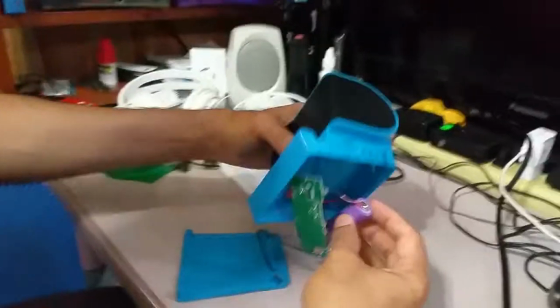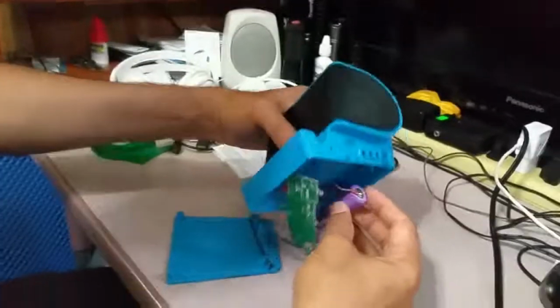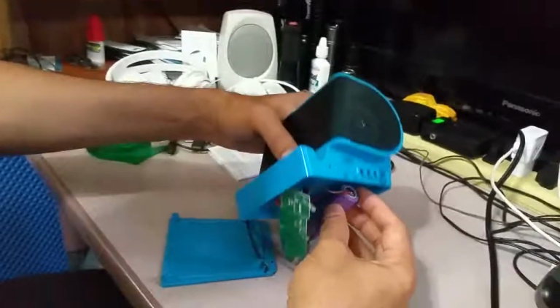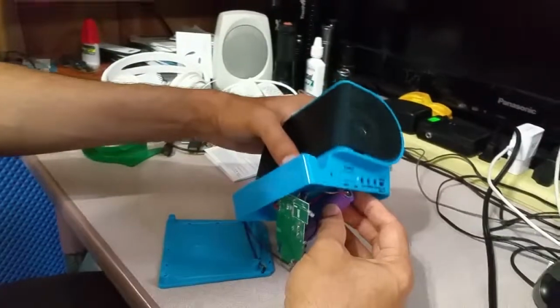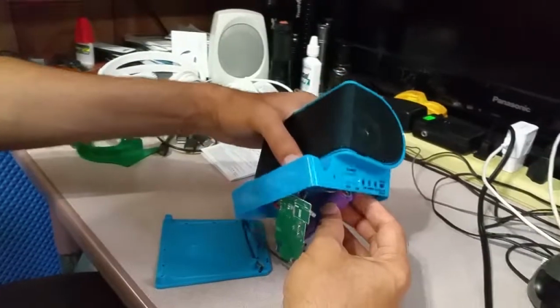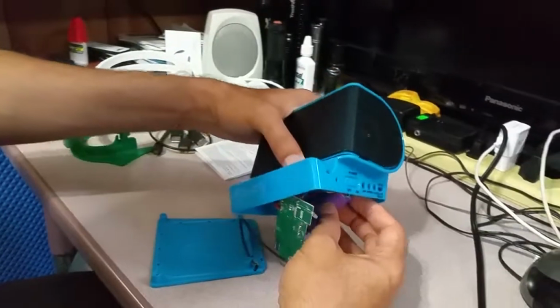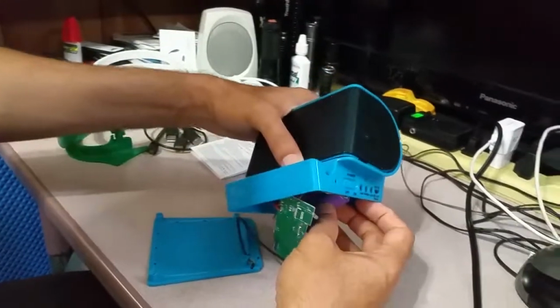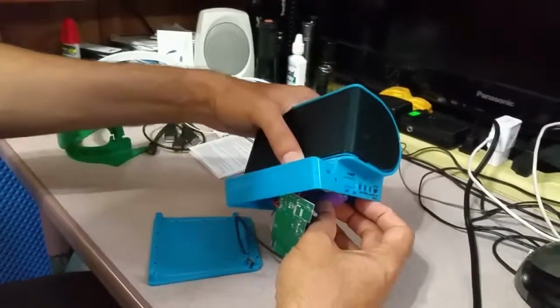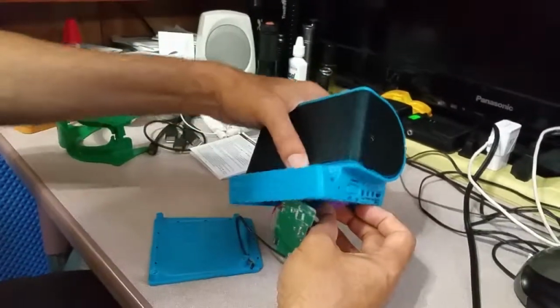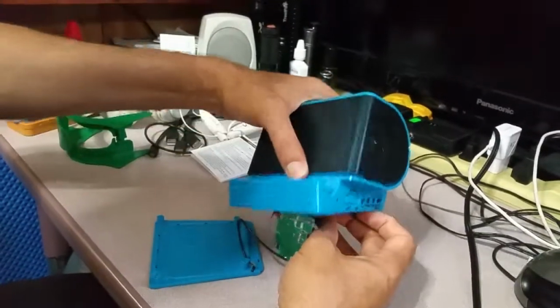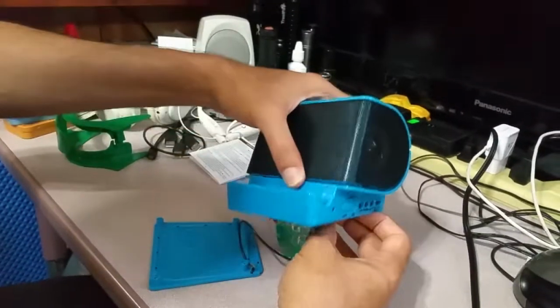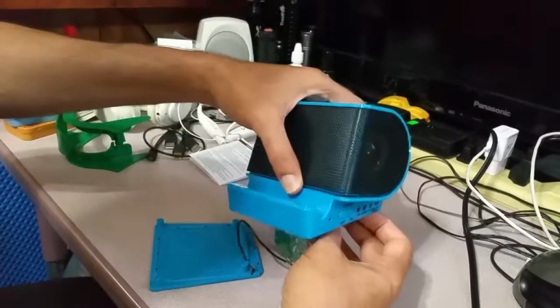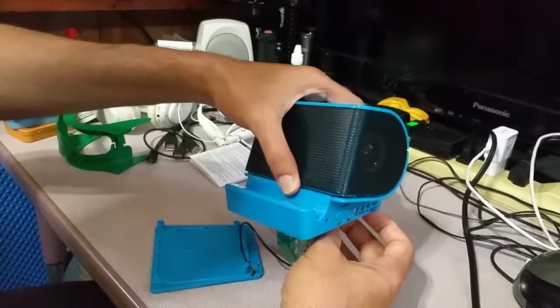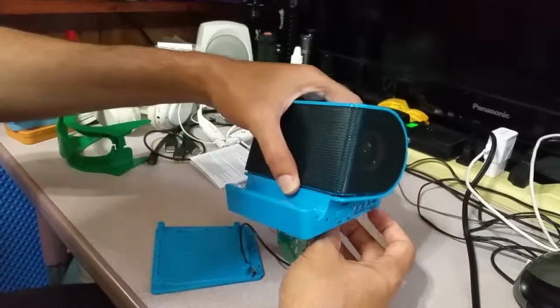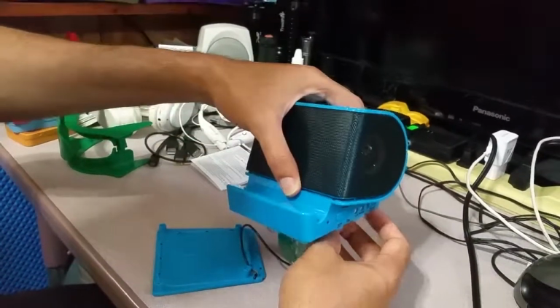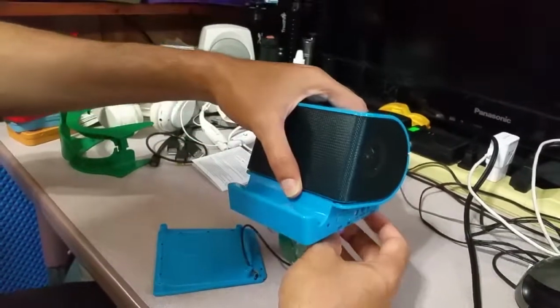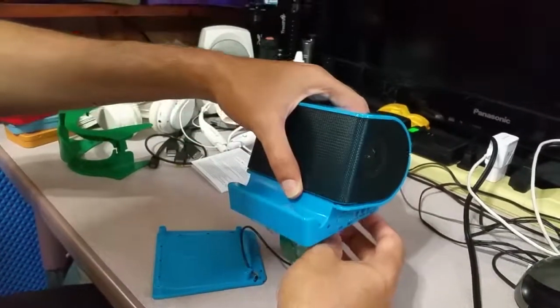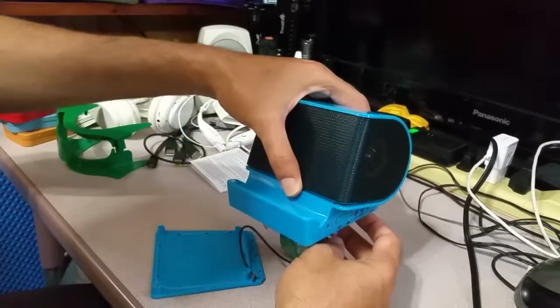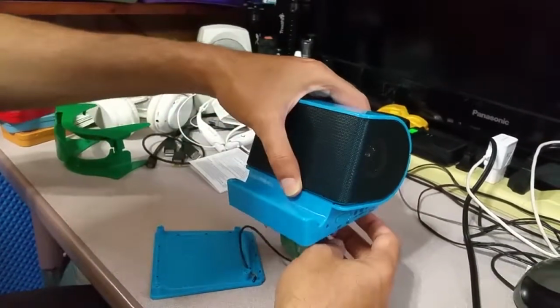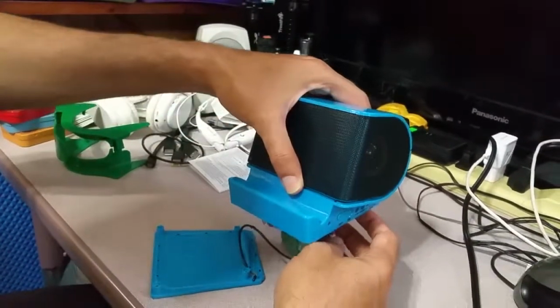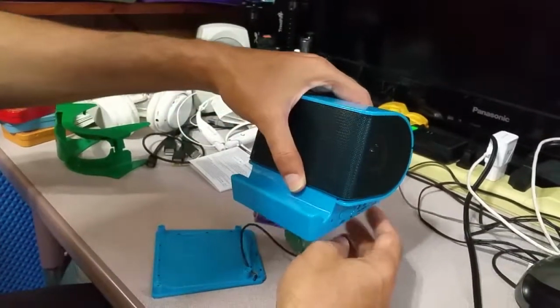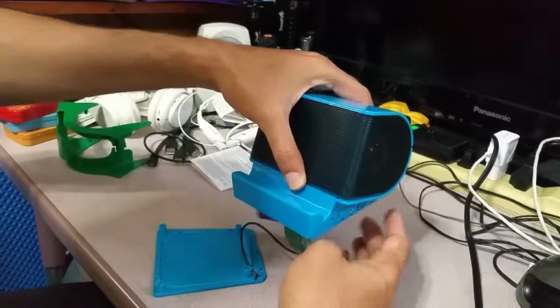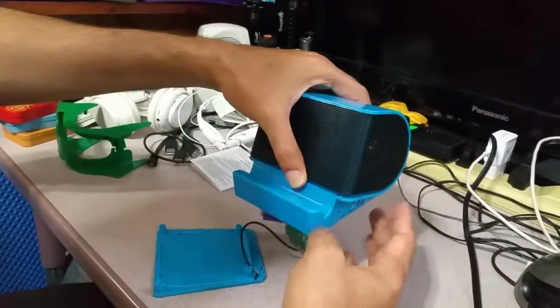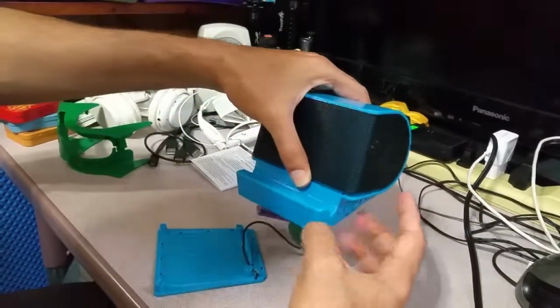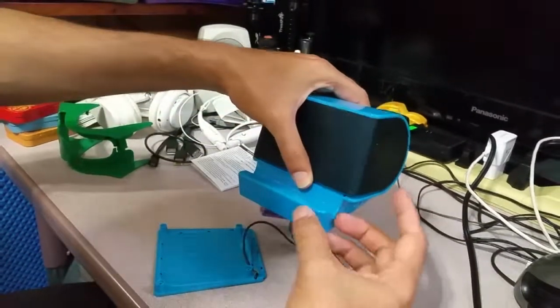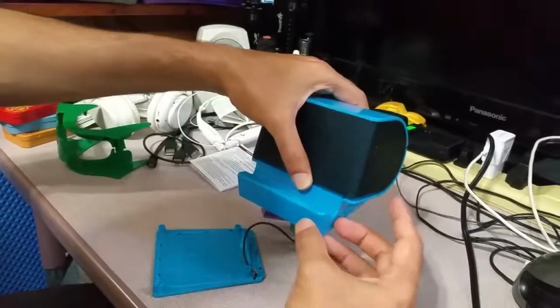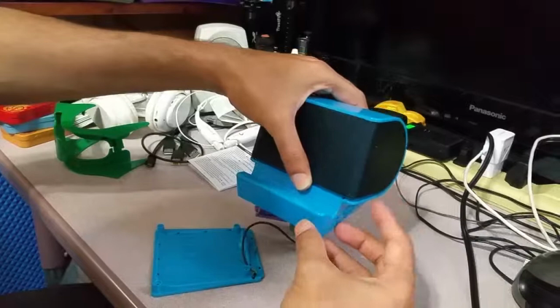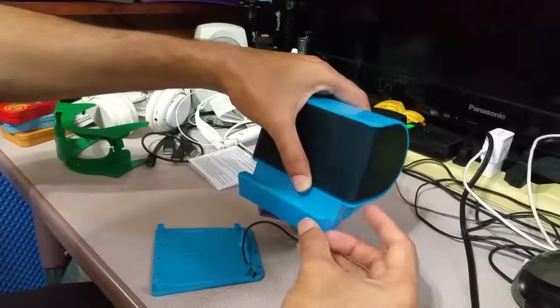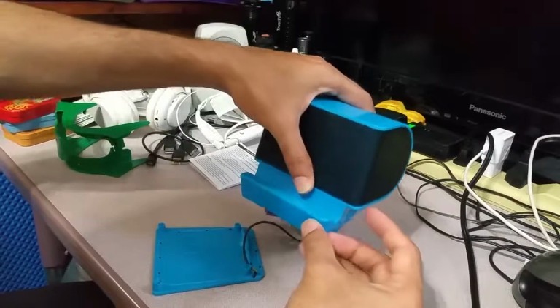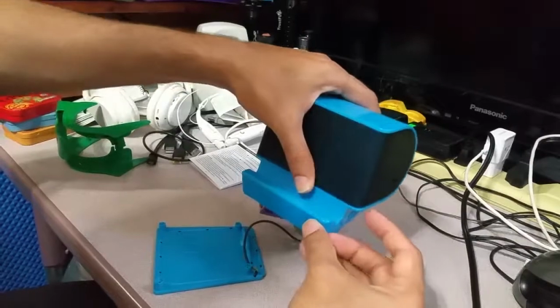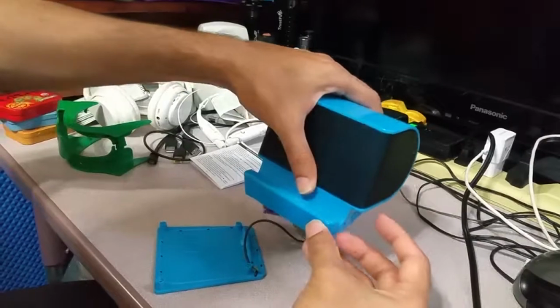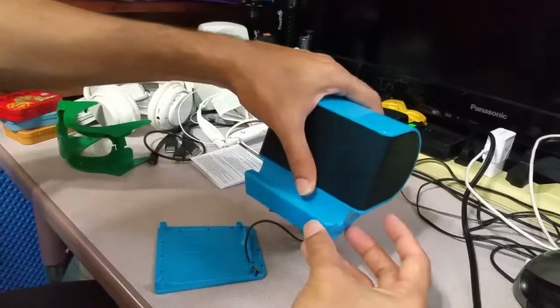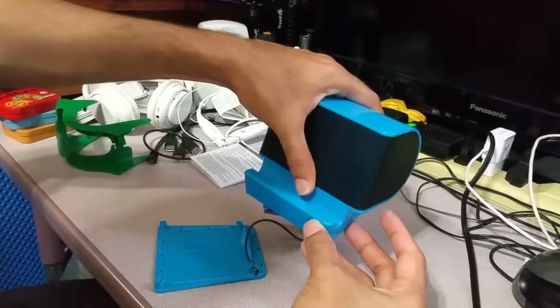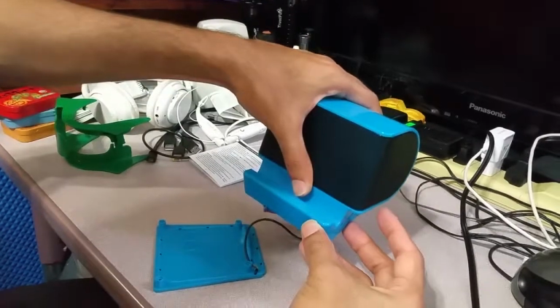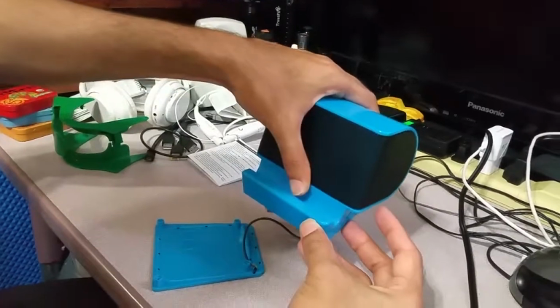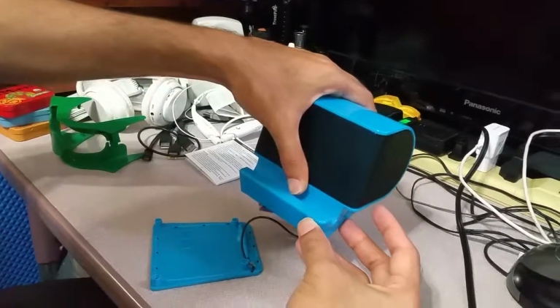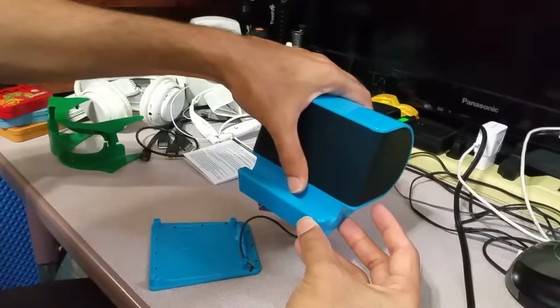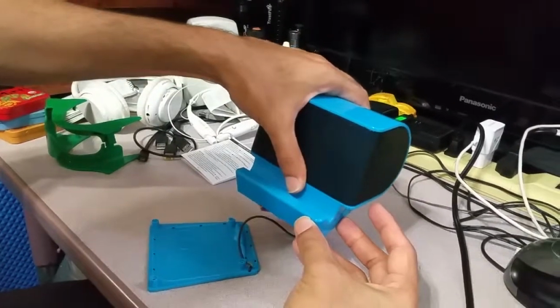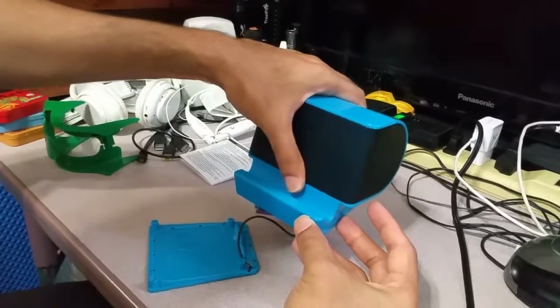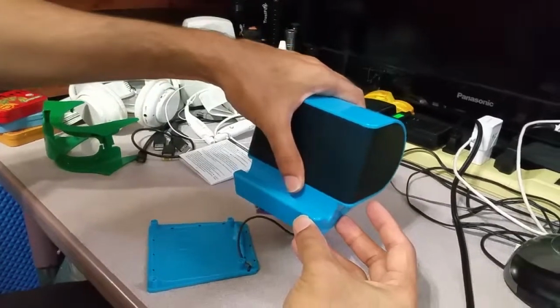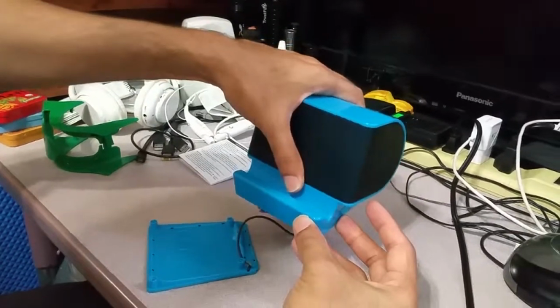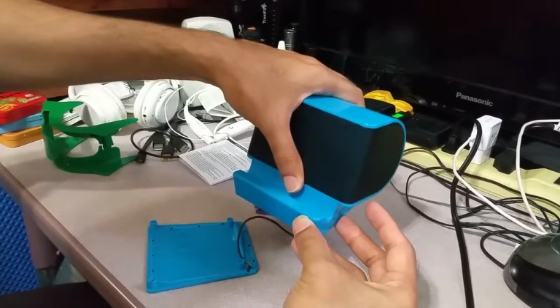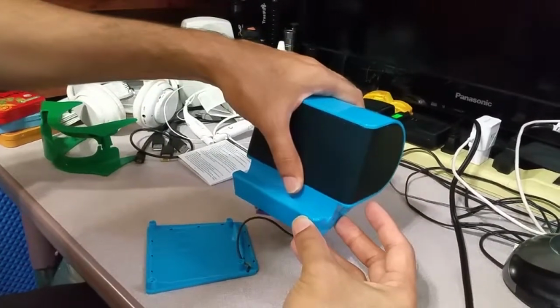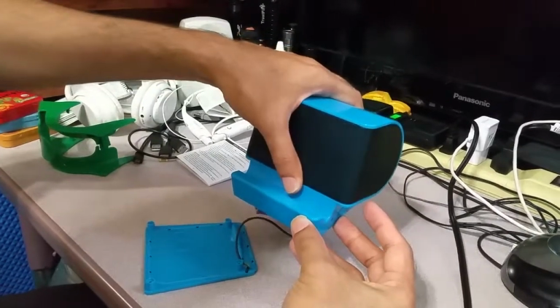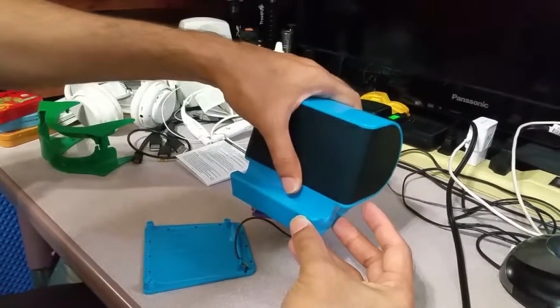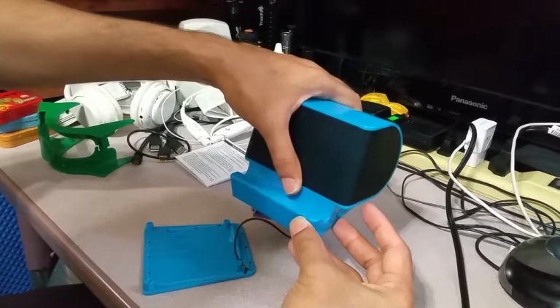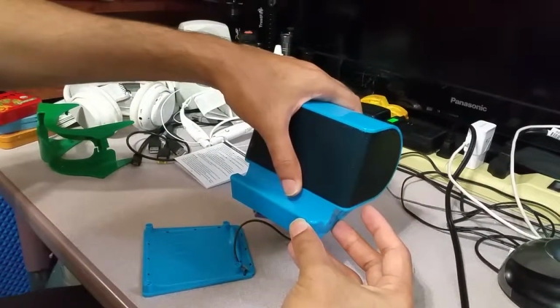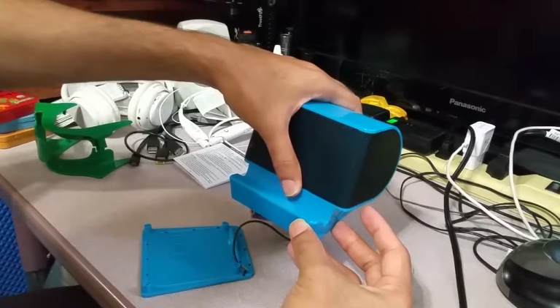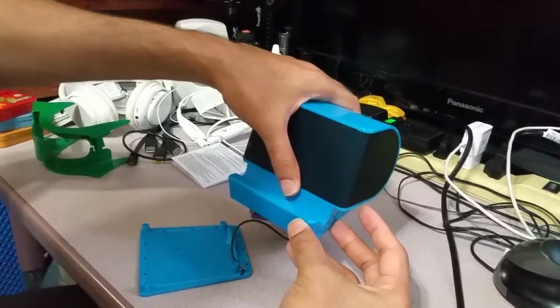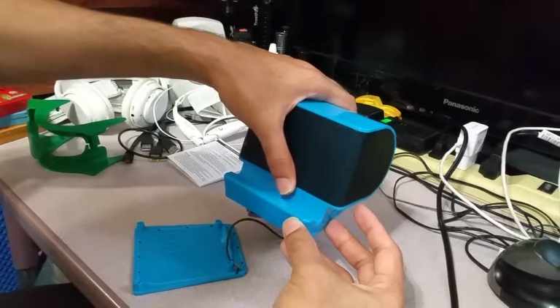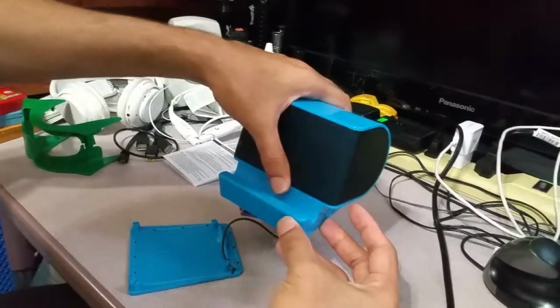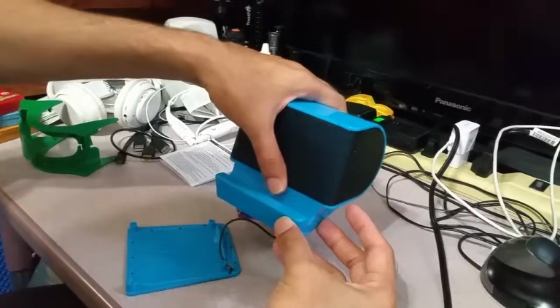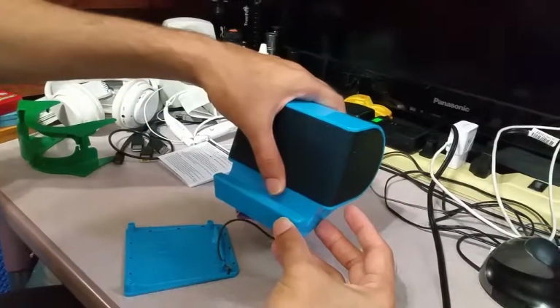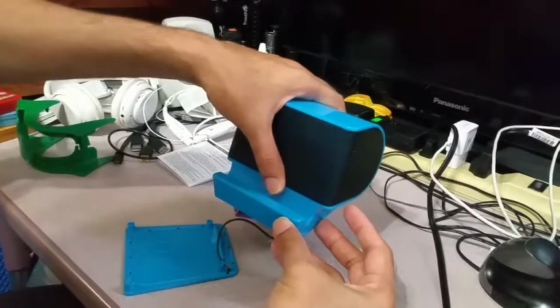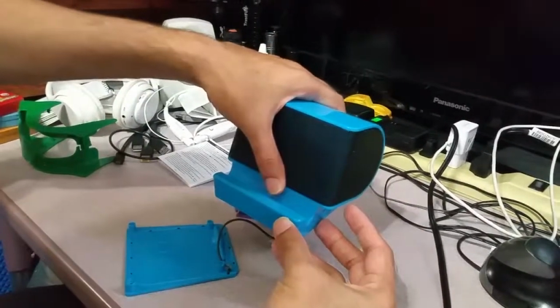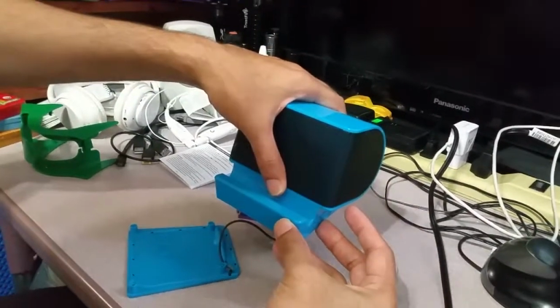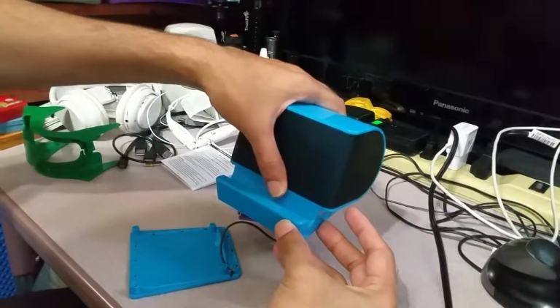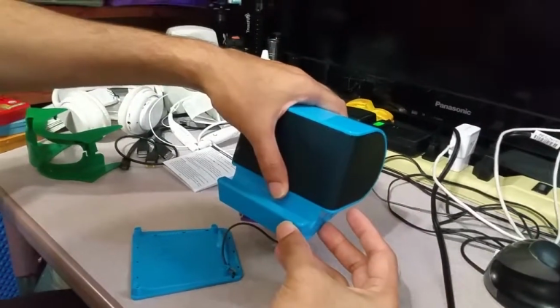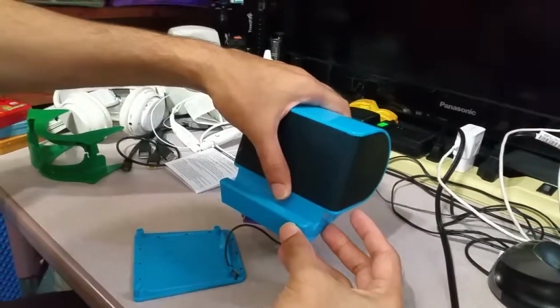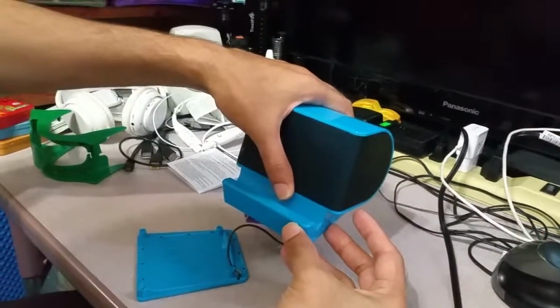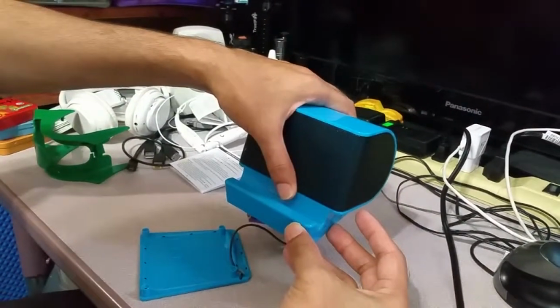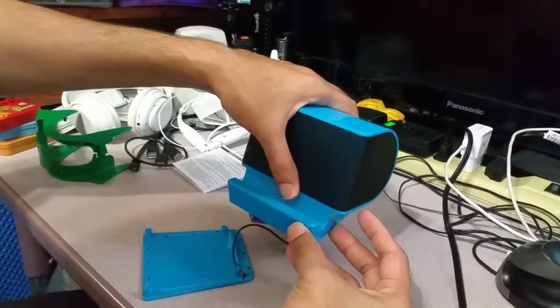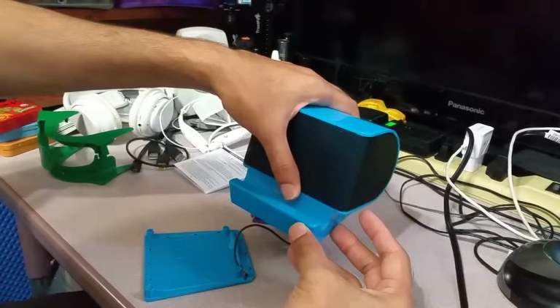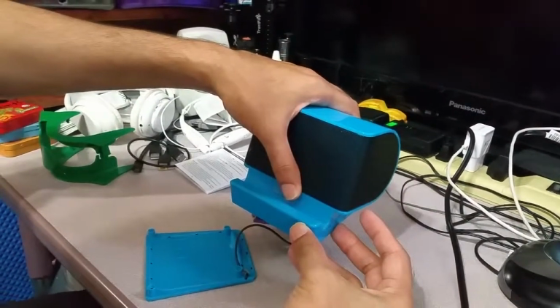So guys, this is my review for Craig Electronics Bluetooth speakers. If you like it, please subscribe.